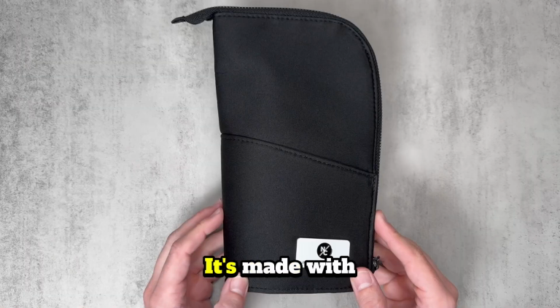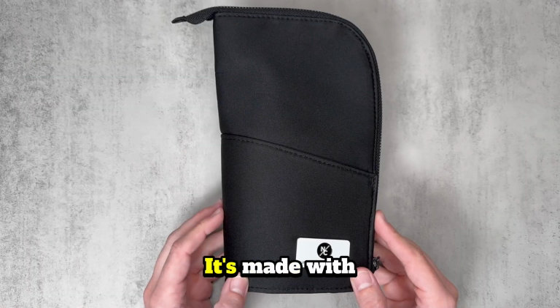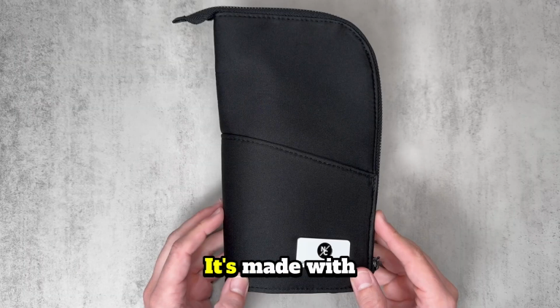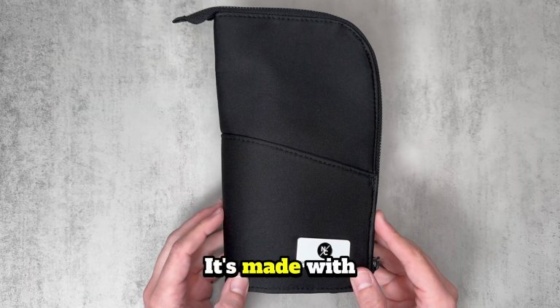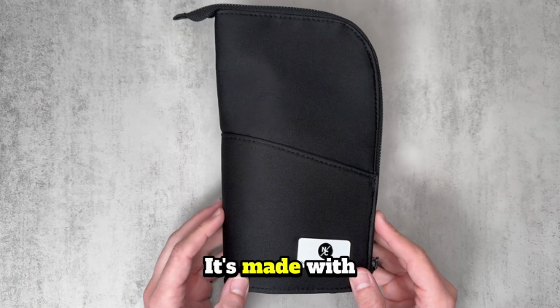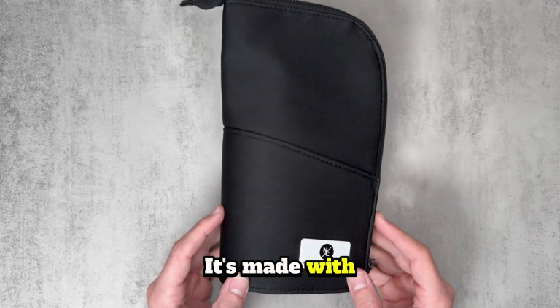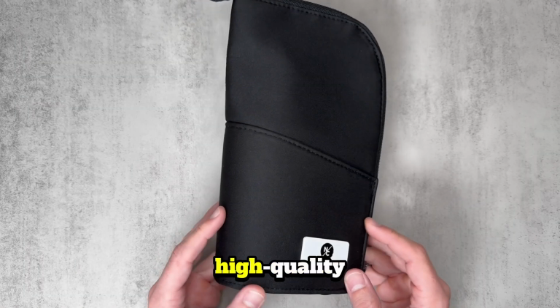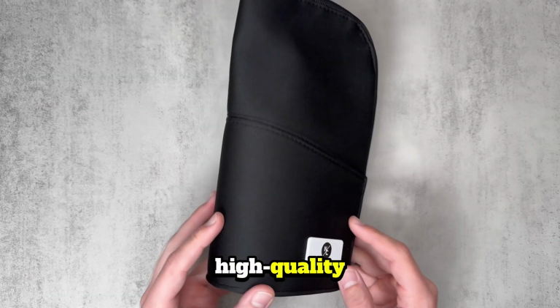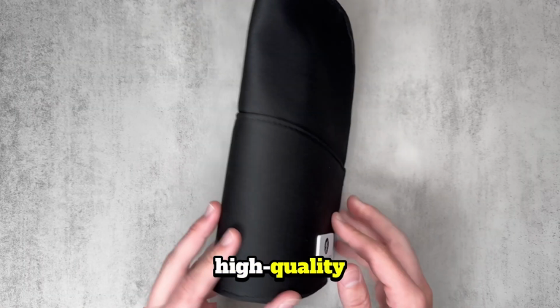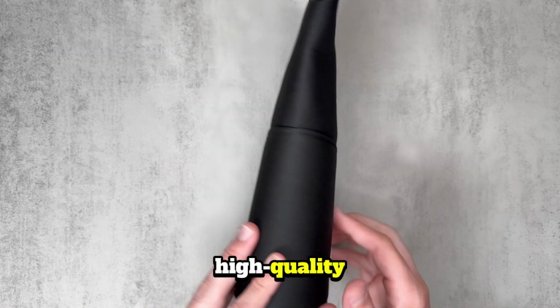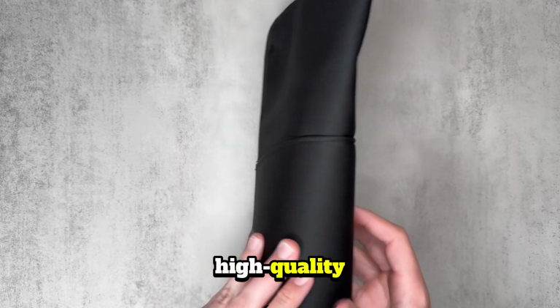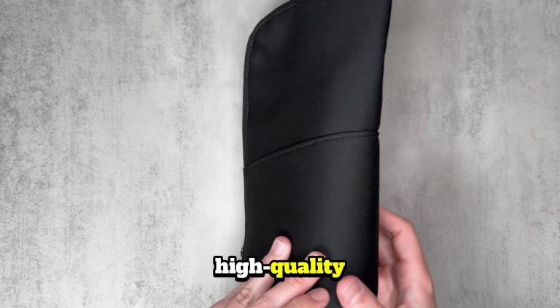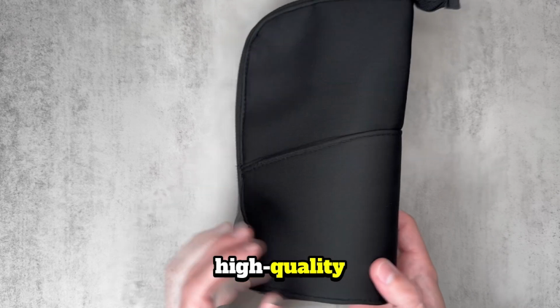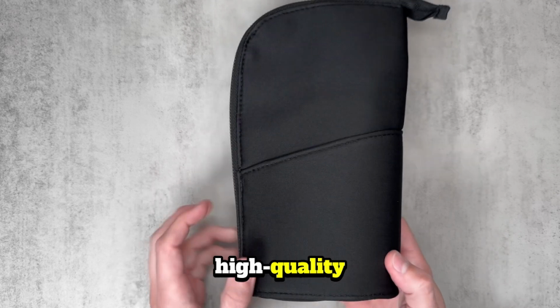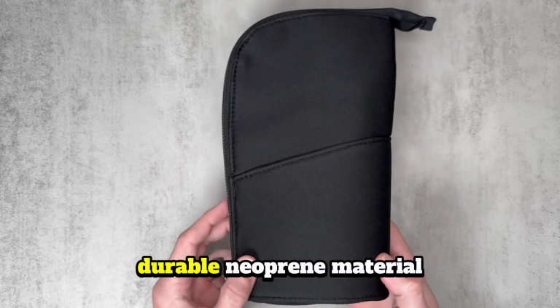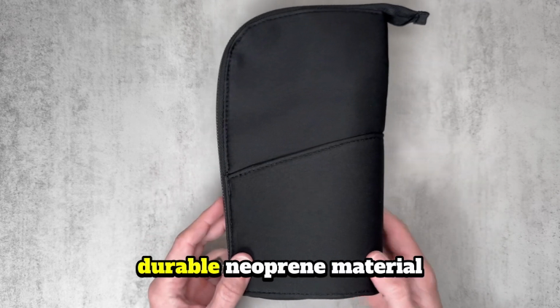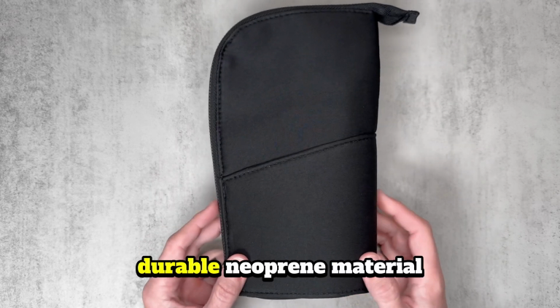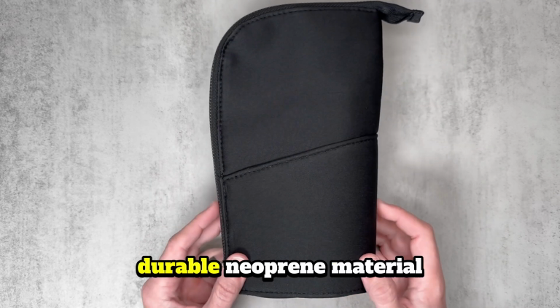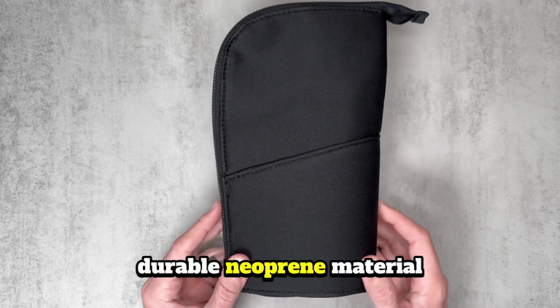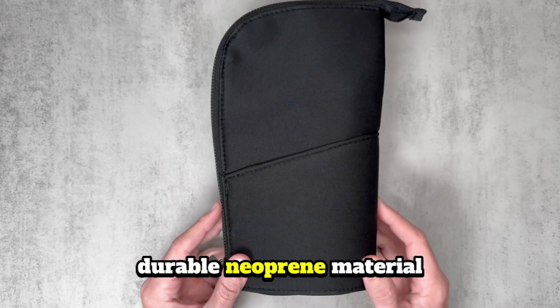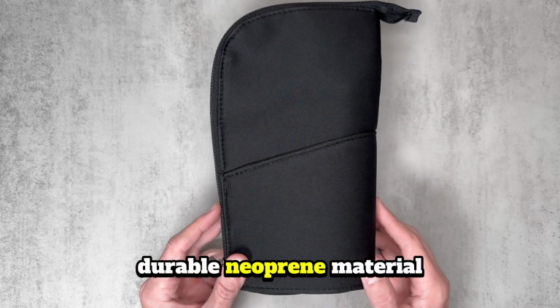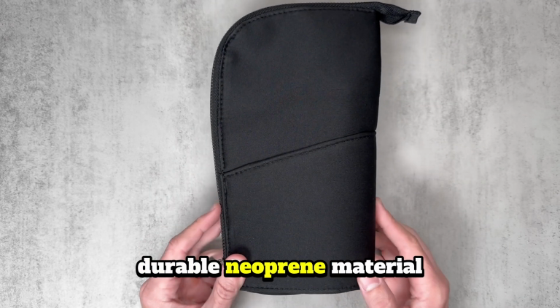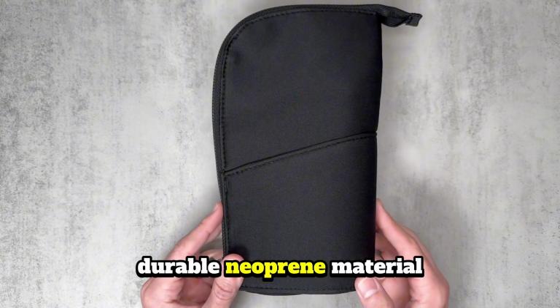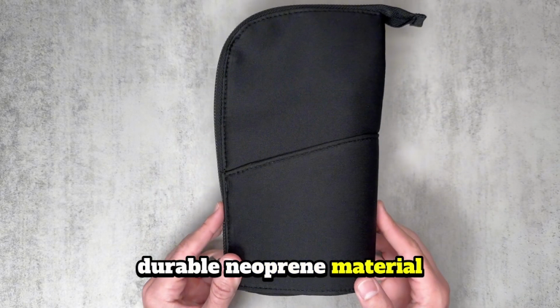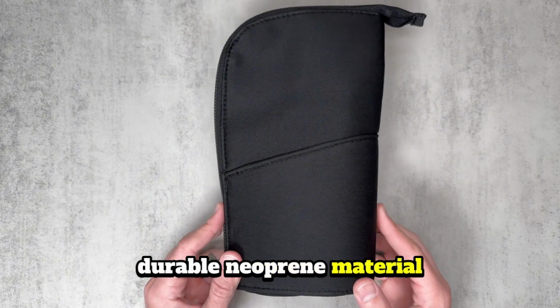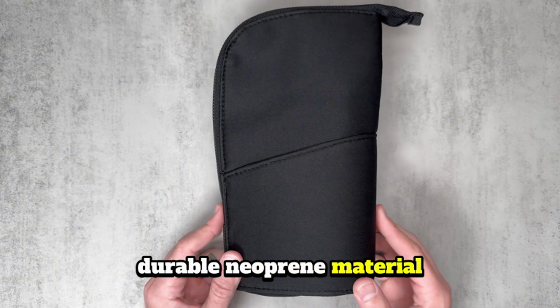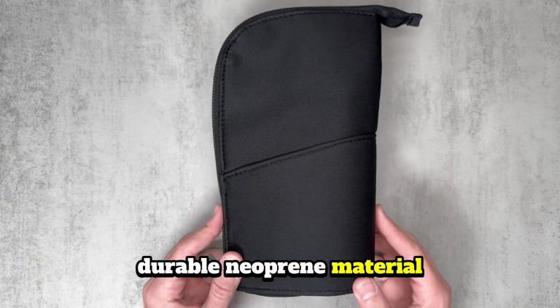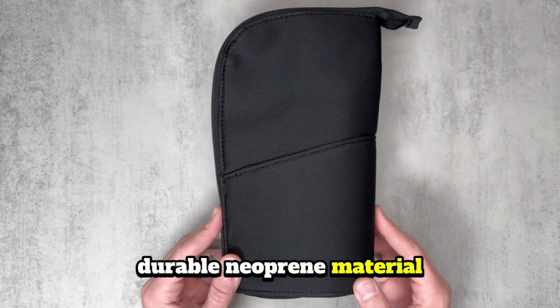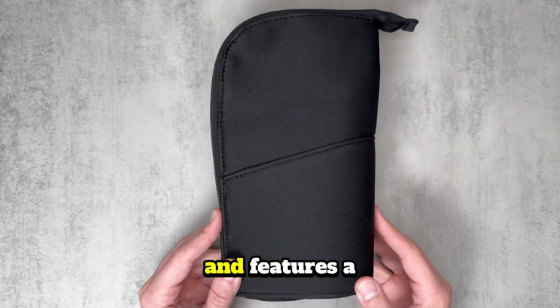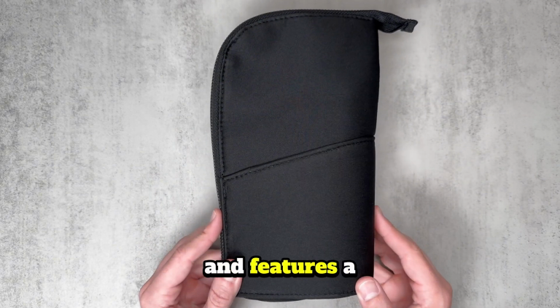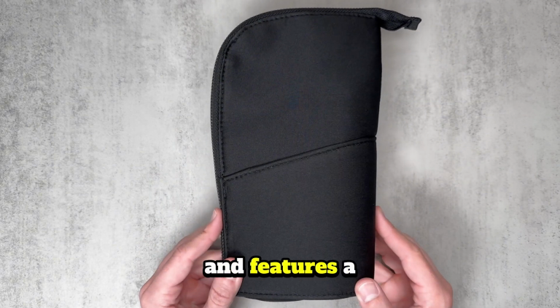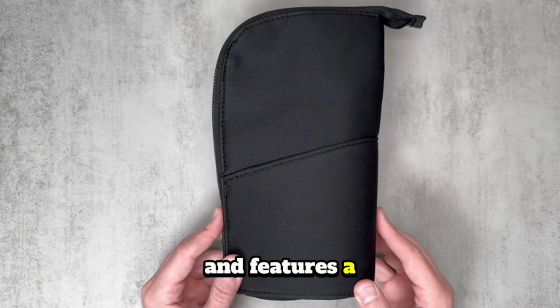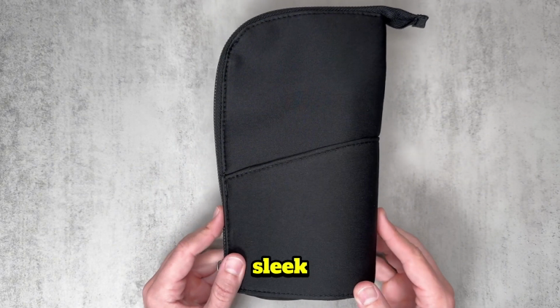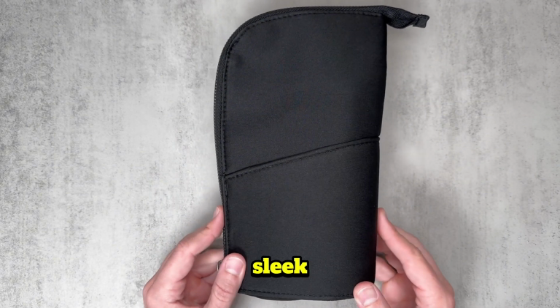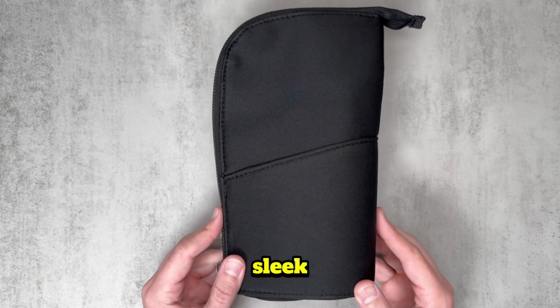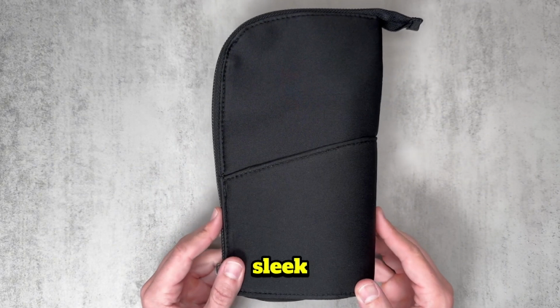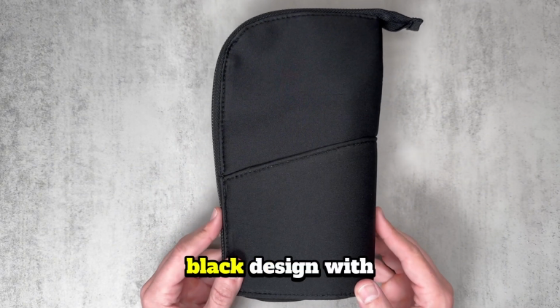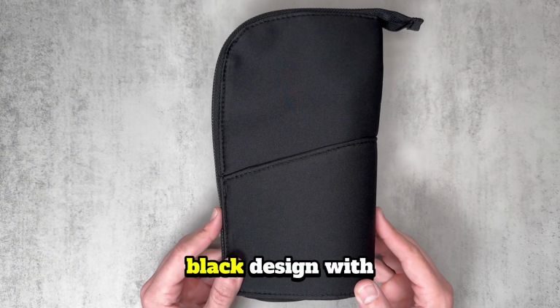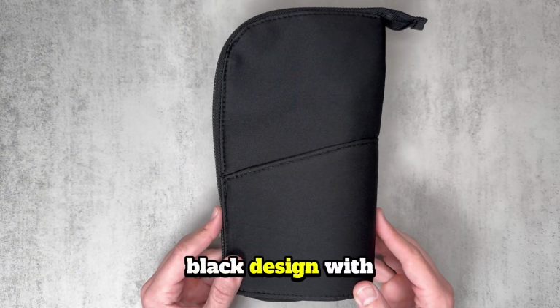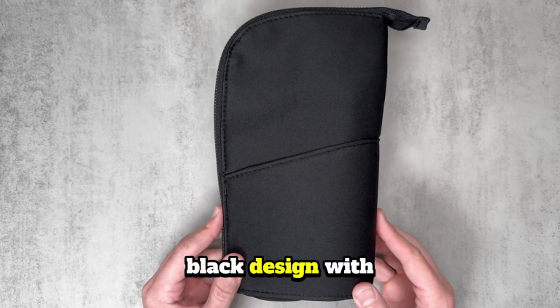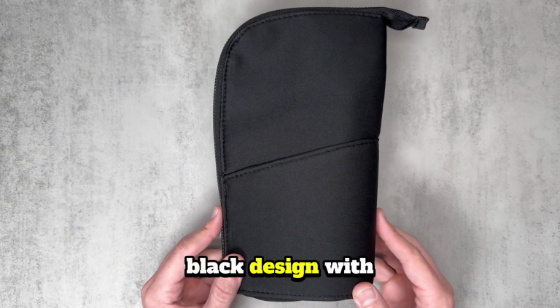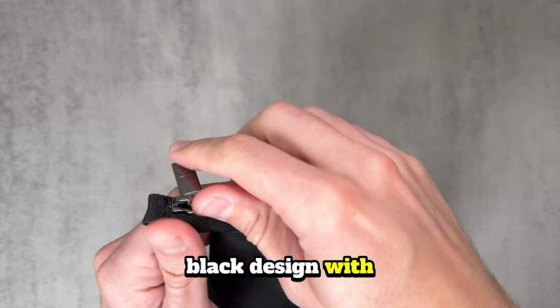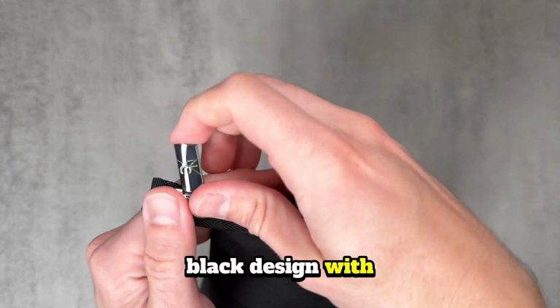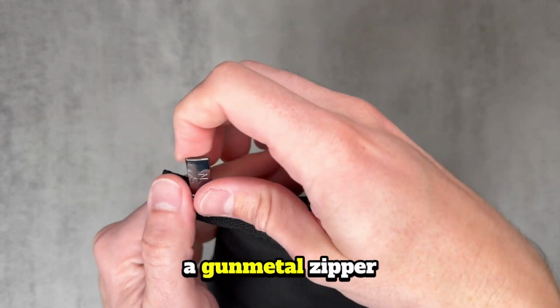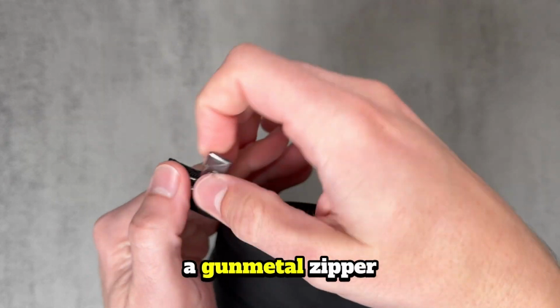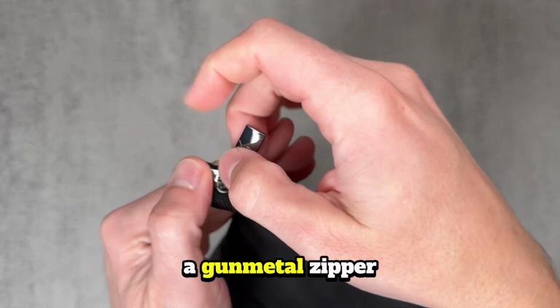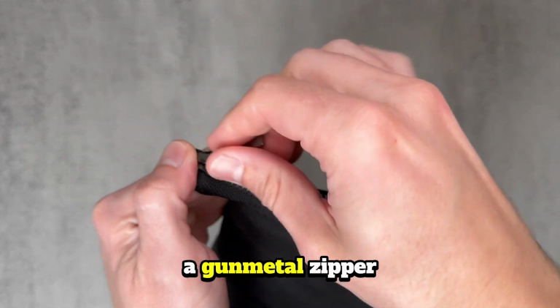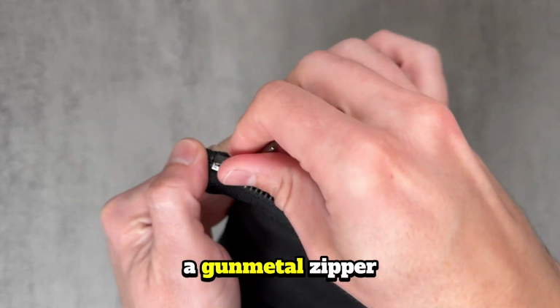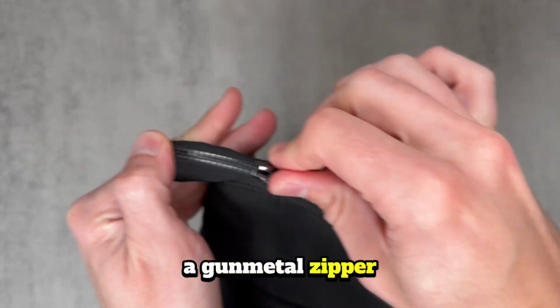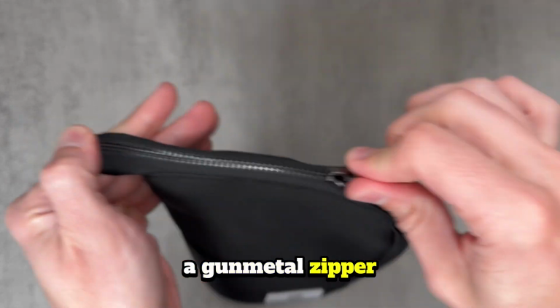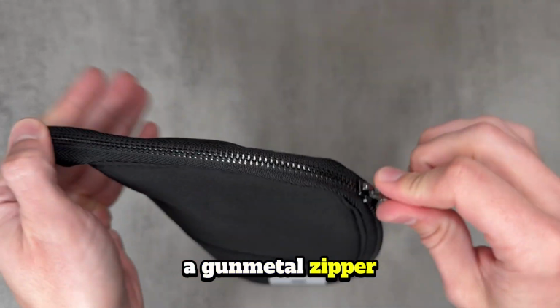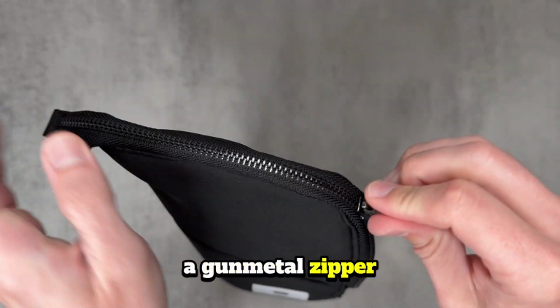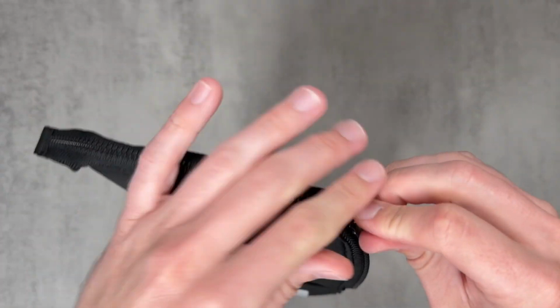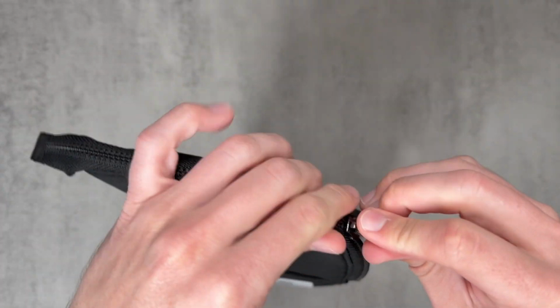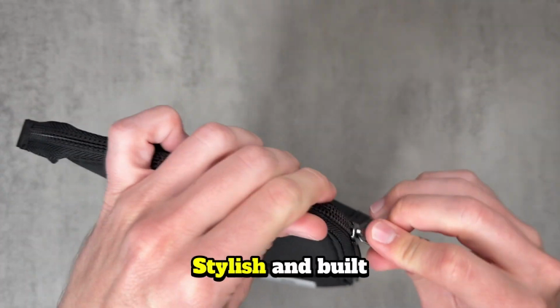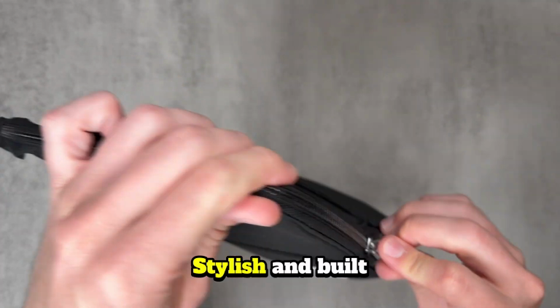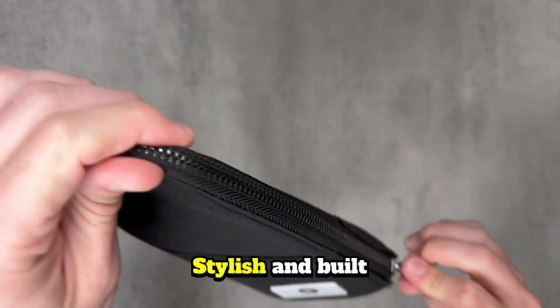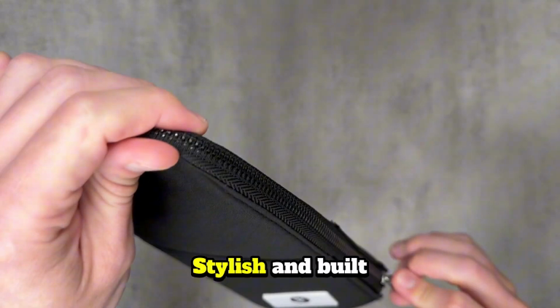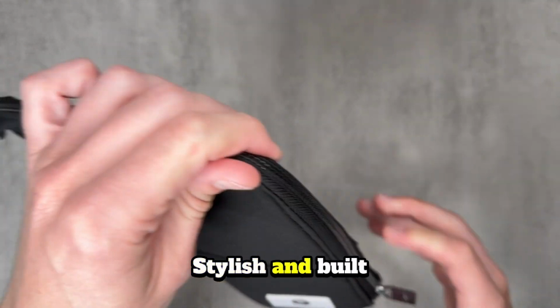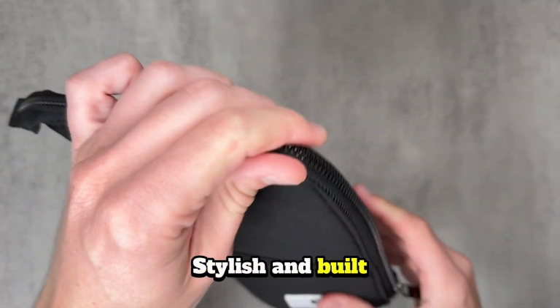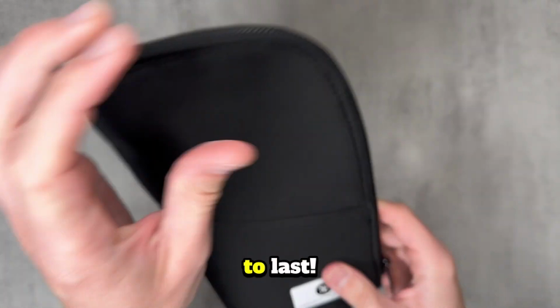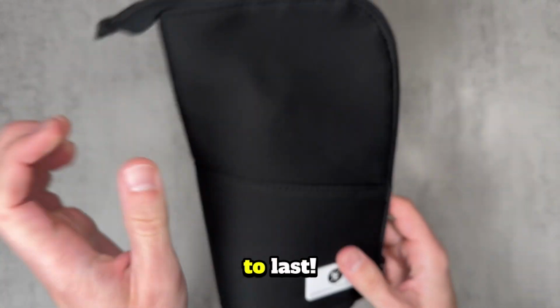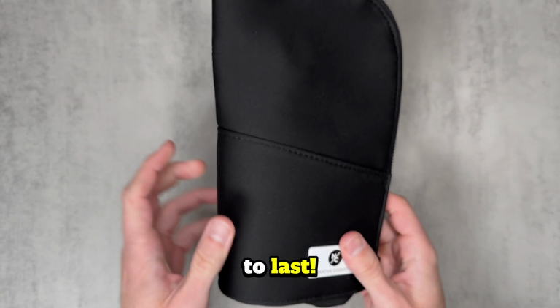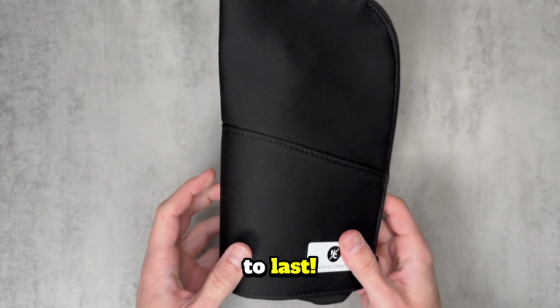It's made with high quality, durable neoprene material and features a sleek black design with a gunmetal zipper. Stylish and built to last.